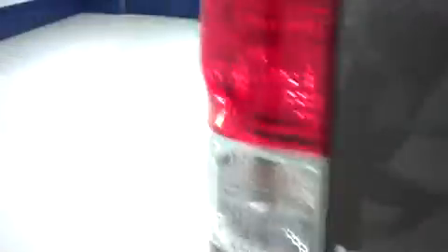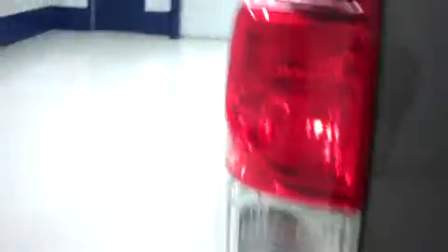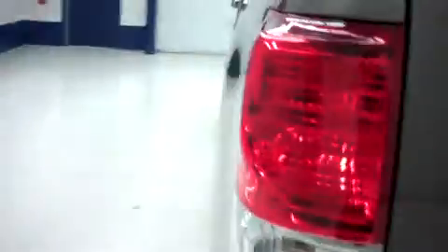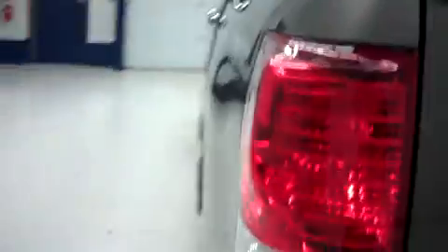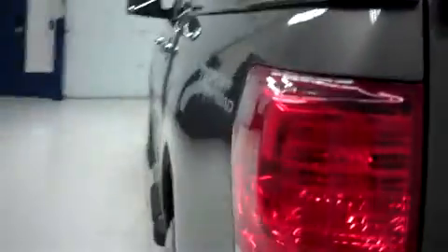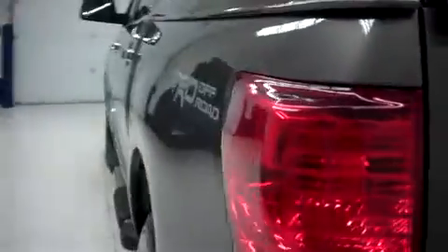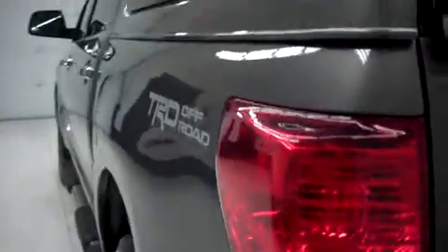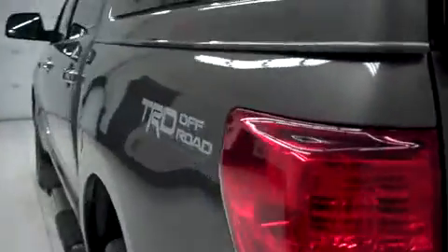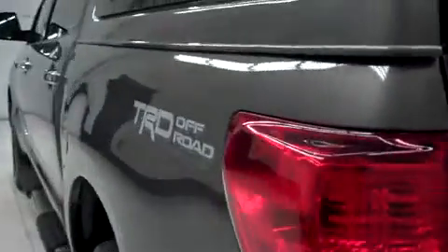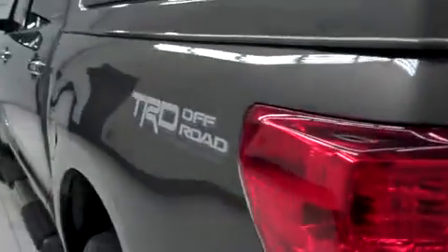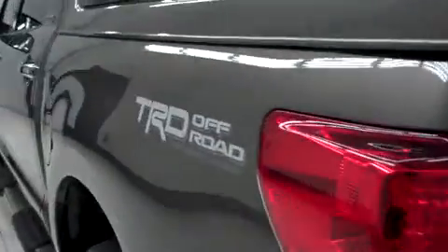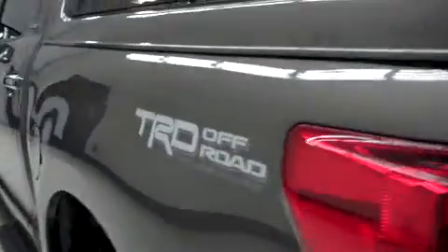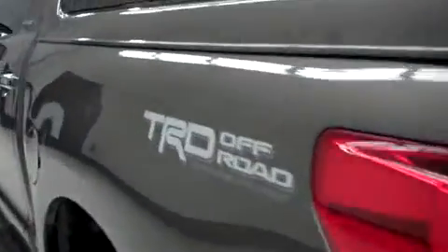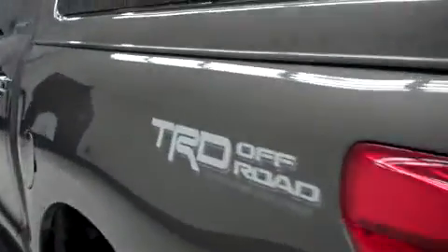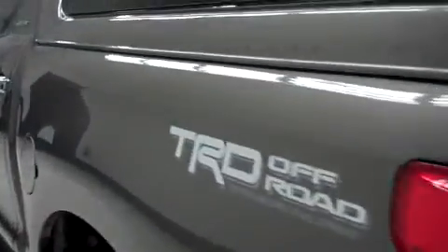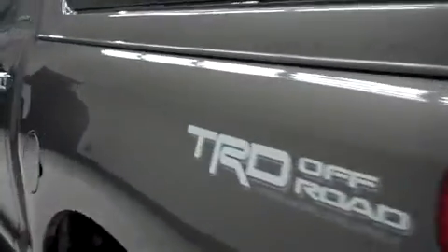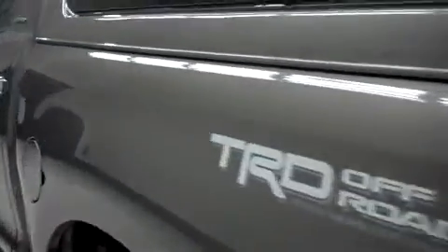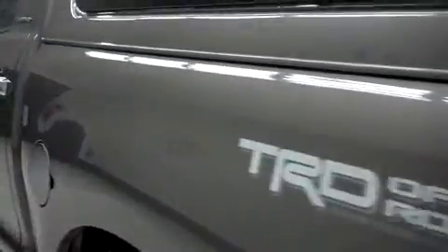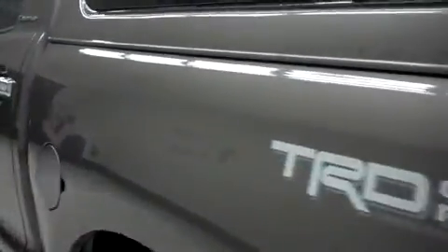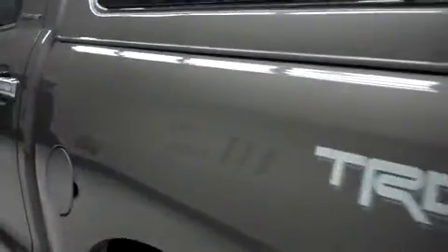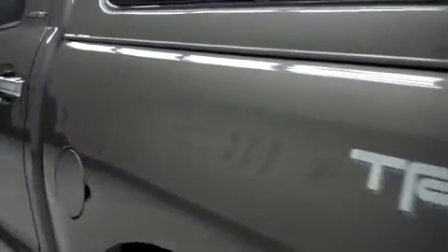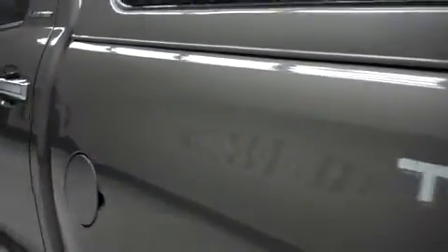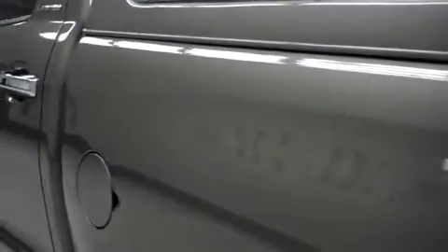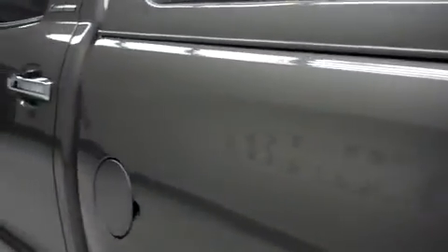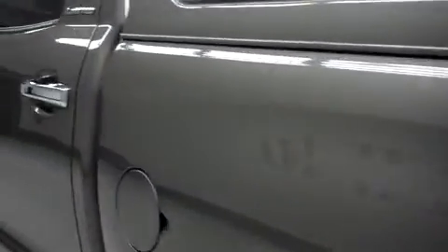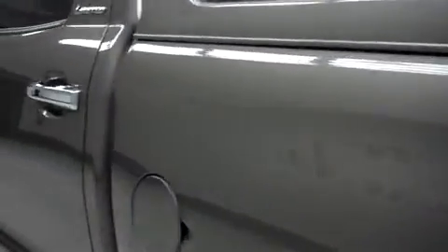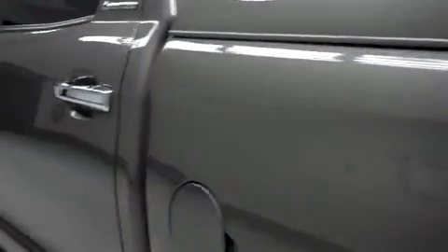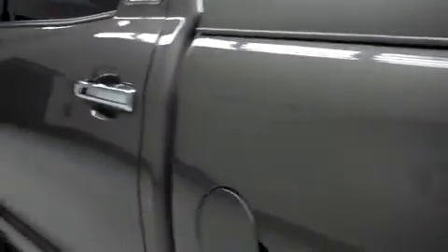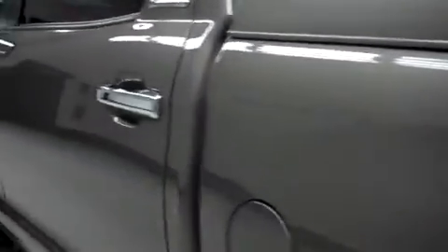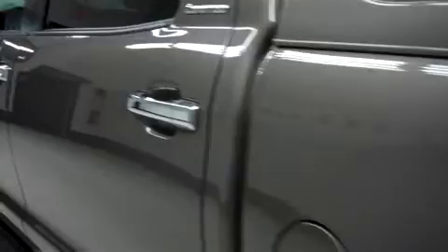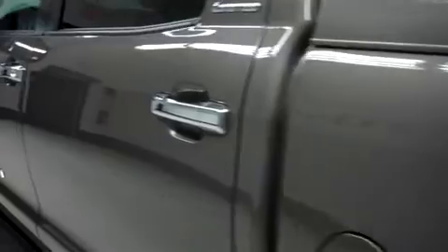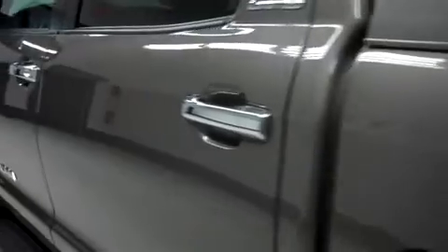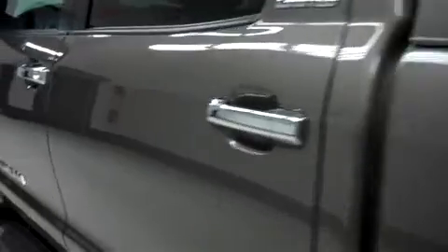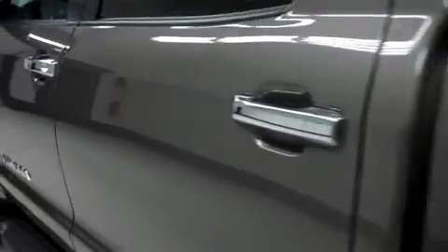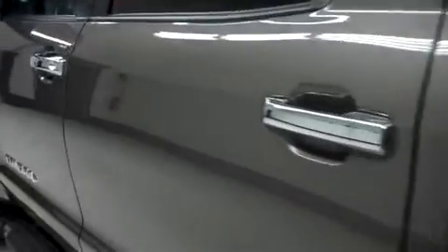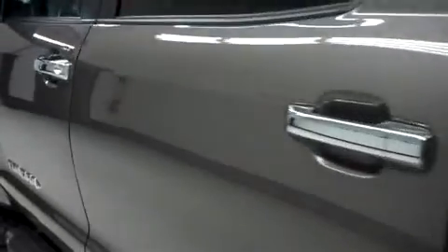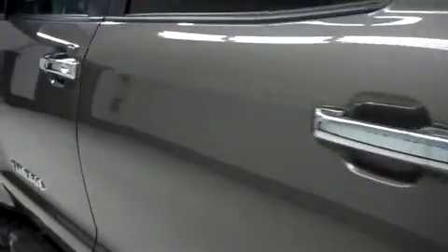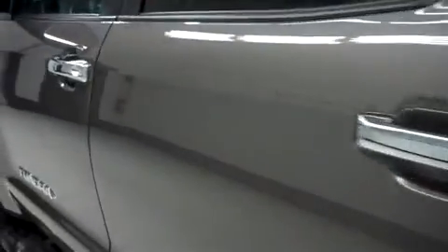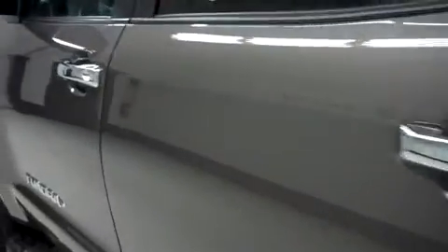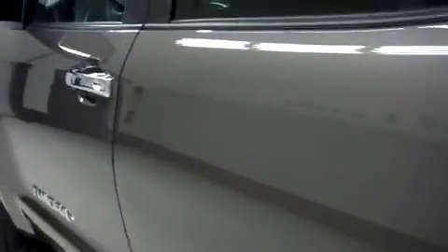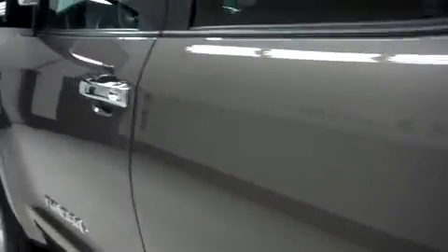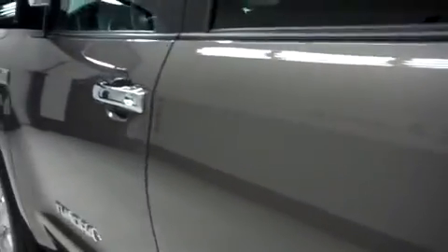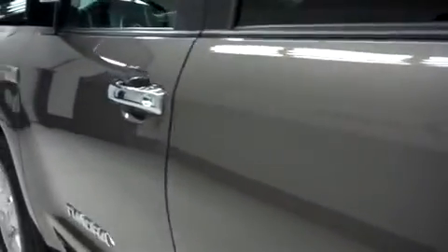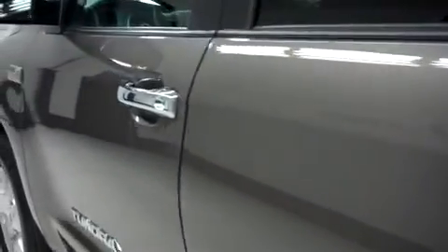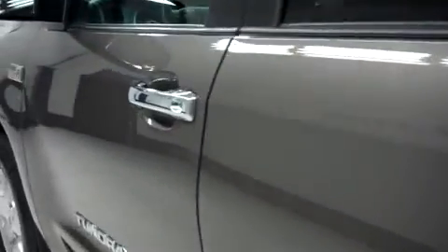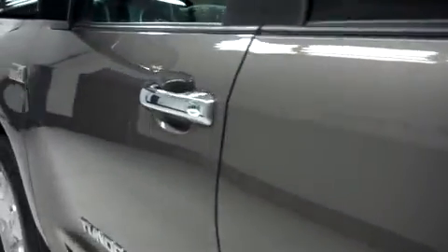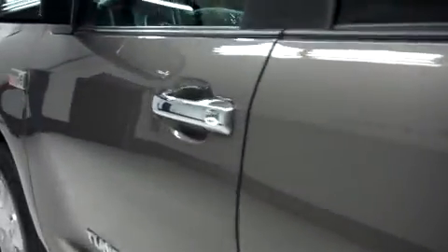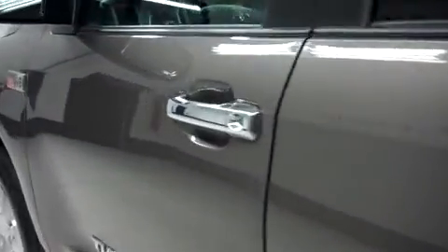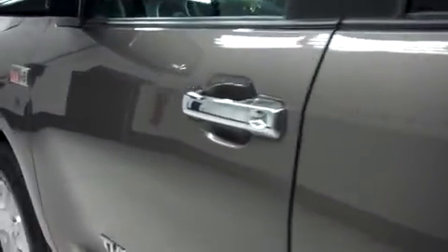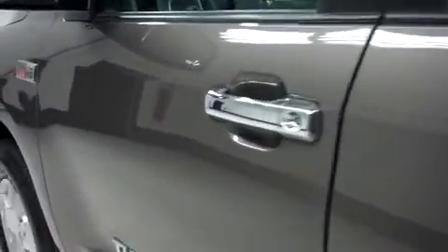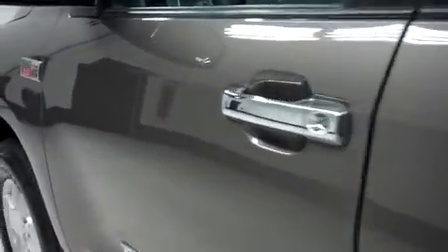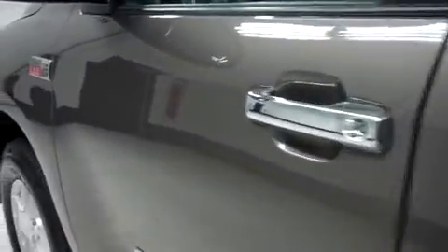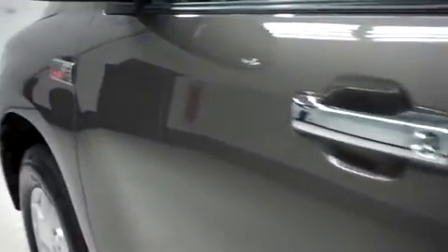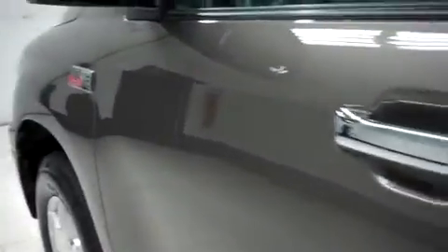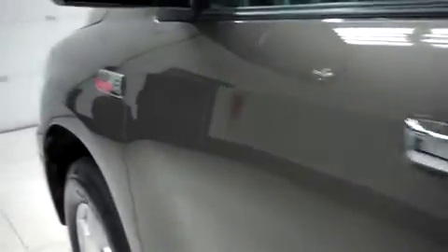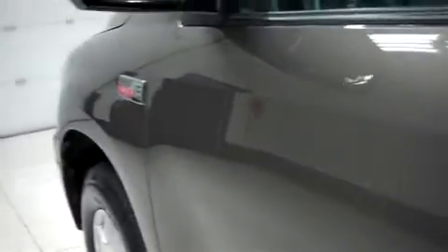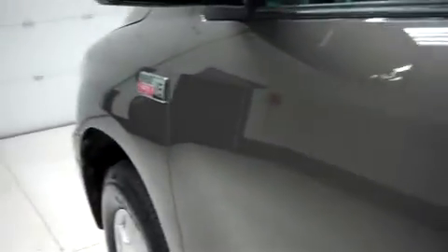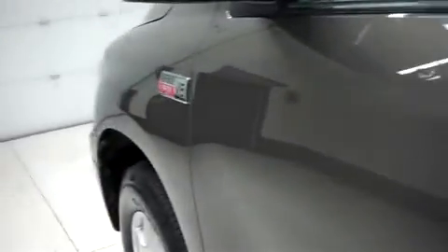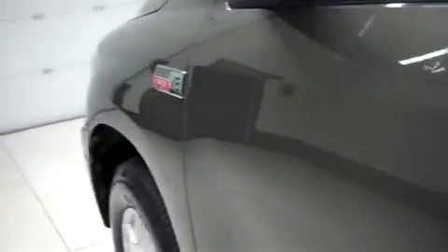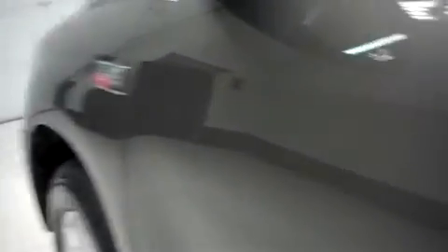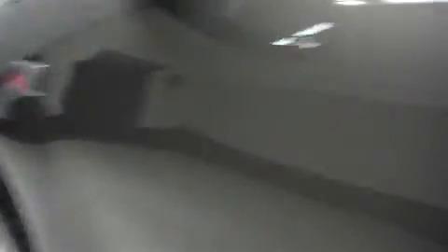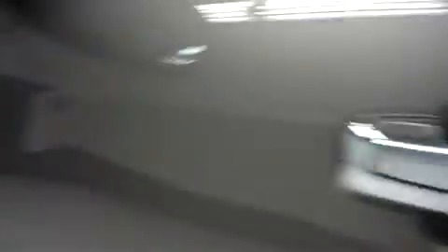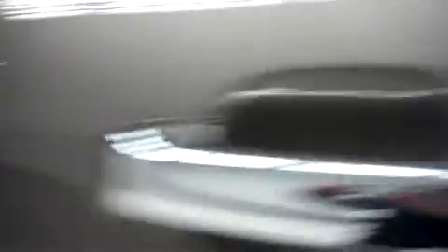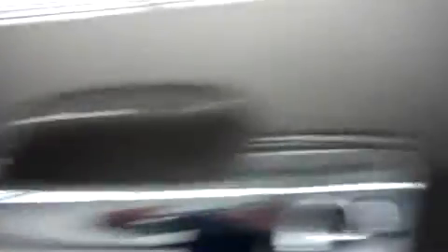The paint on this side is just as clean and reflective as the other side. There are no dings or dents on this side either.